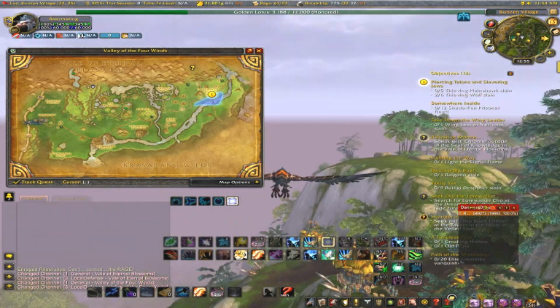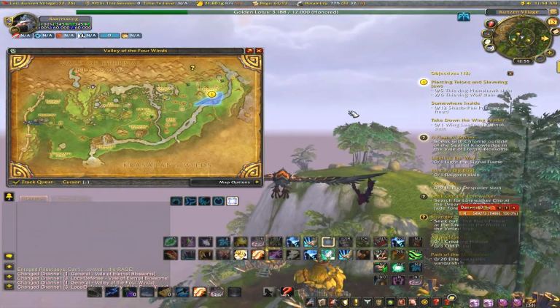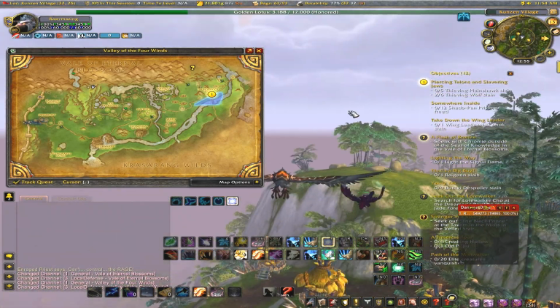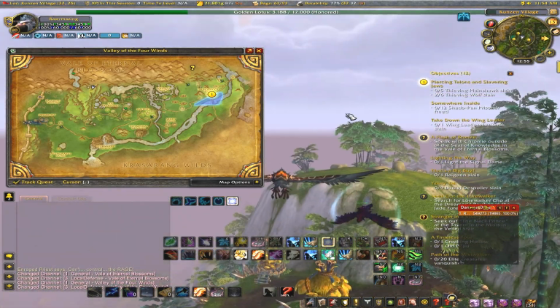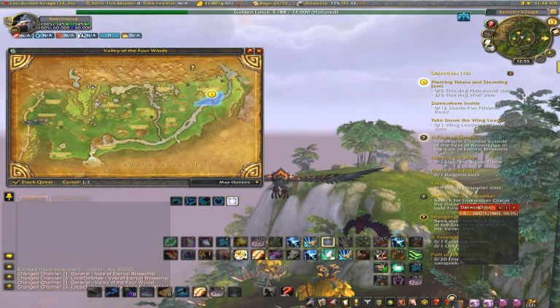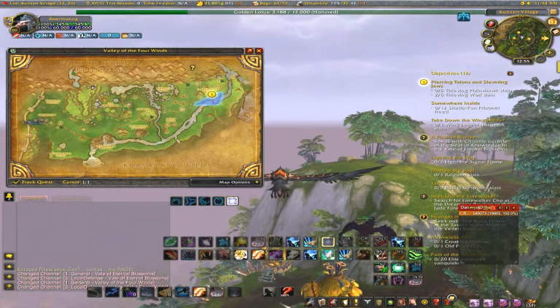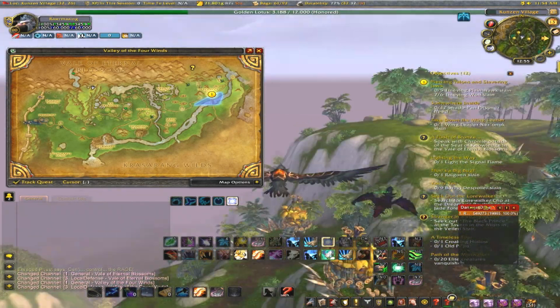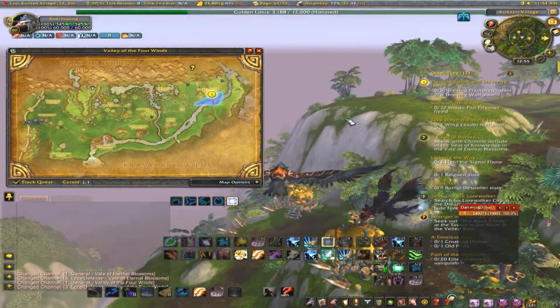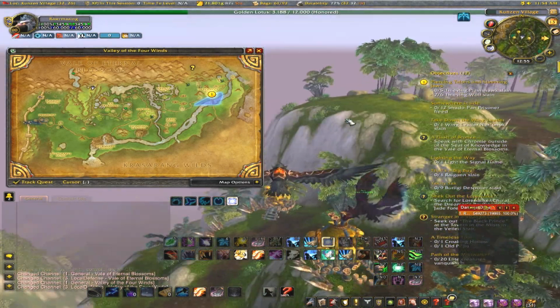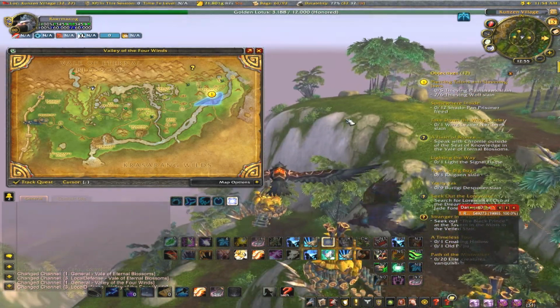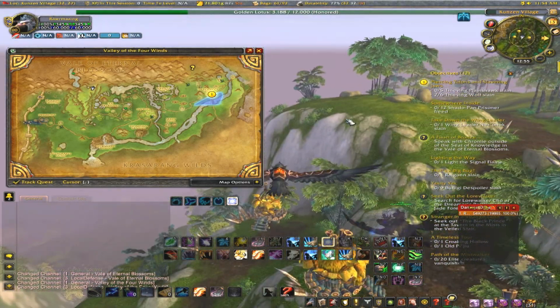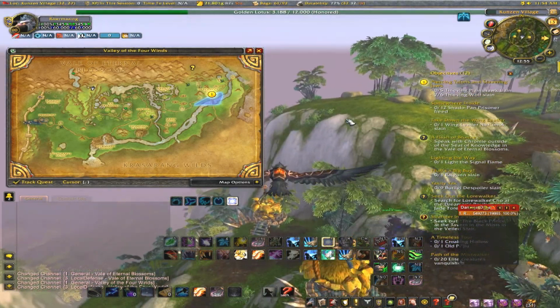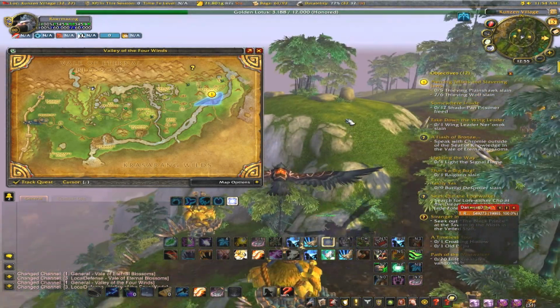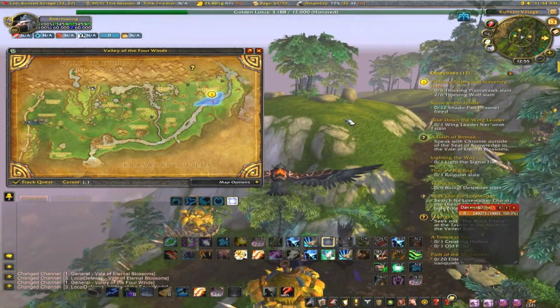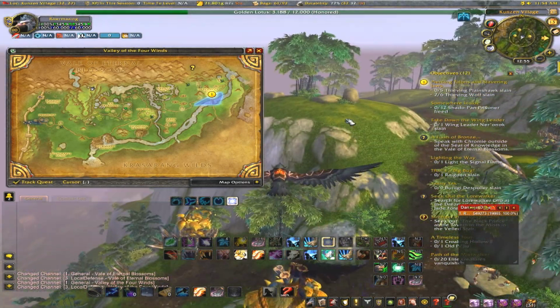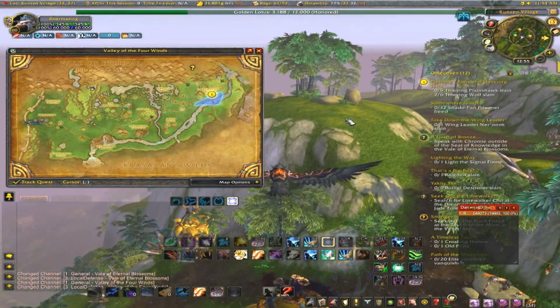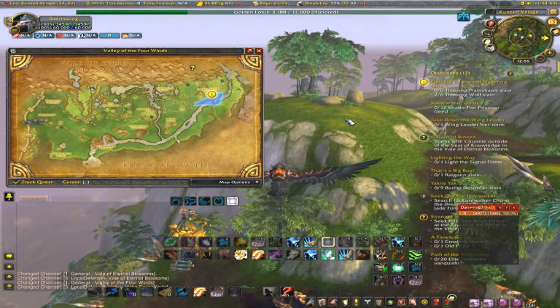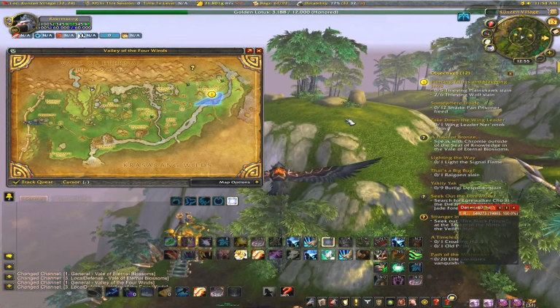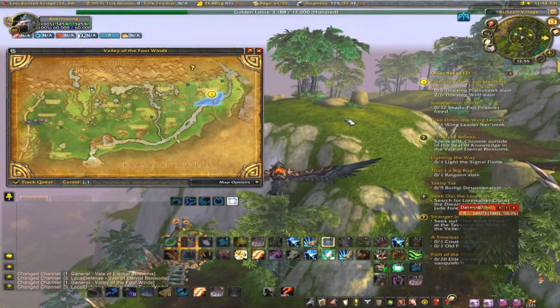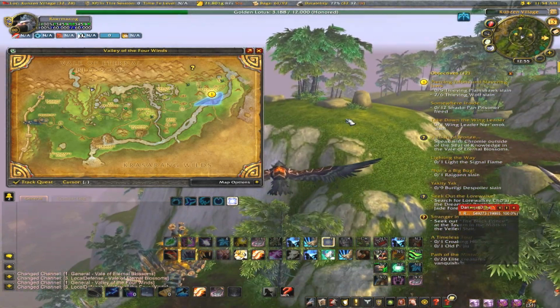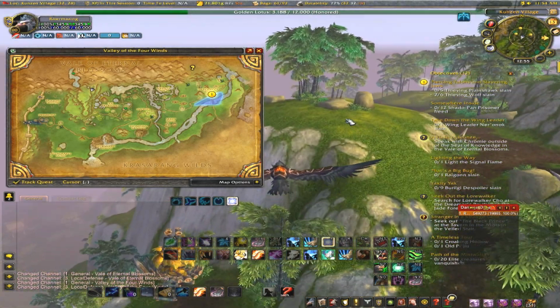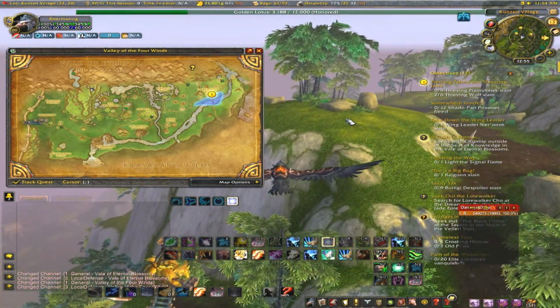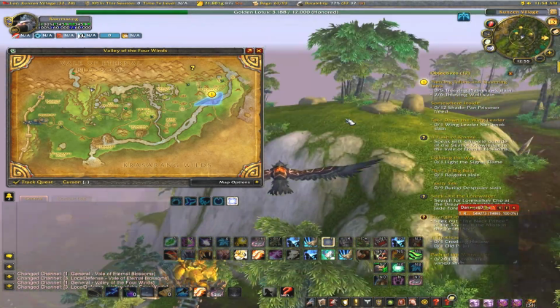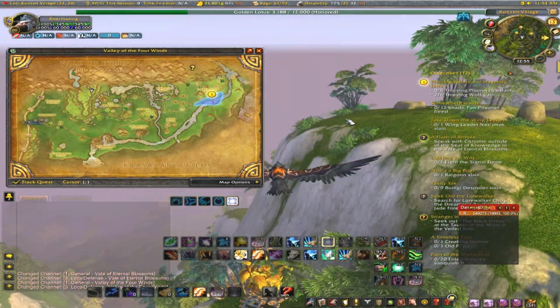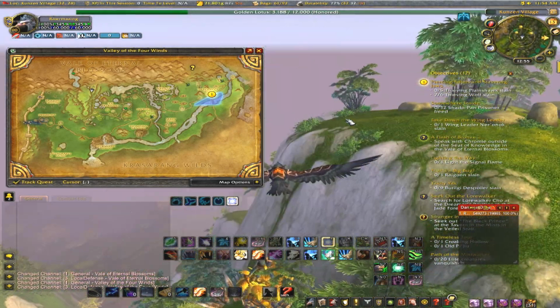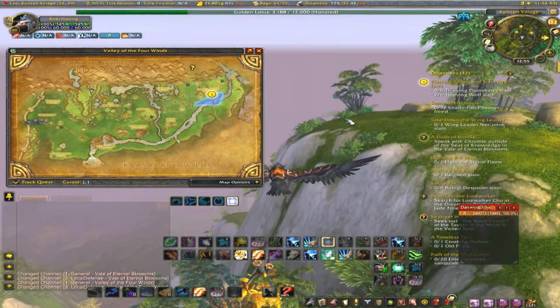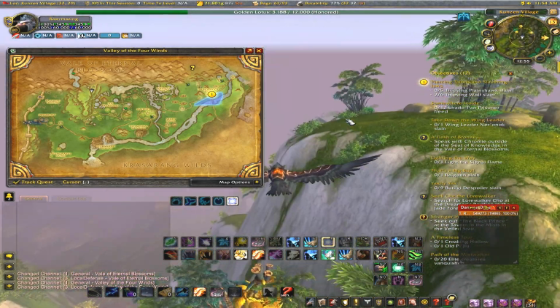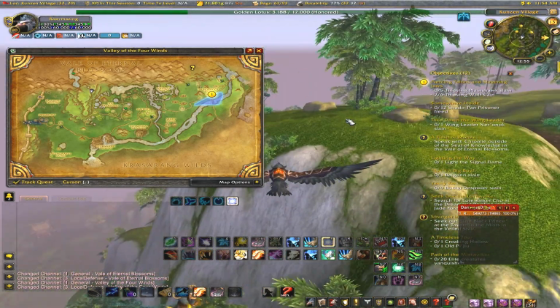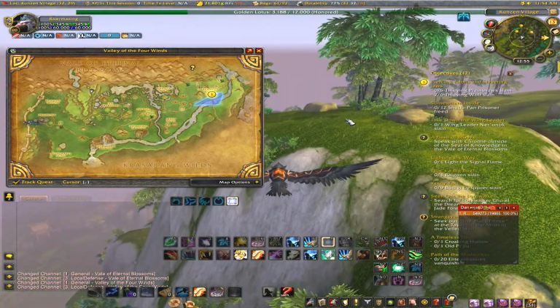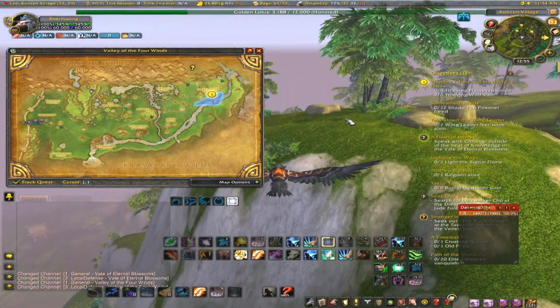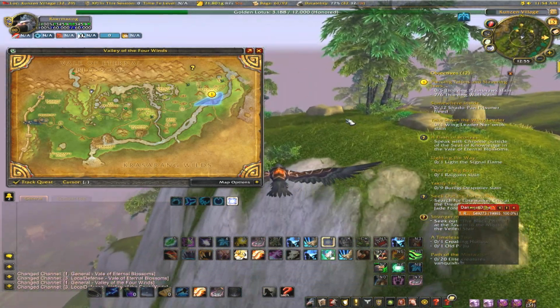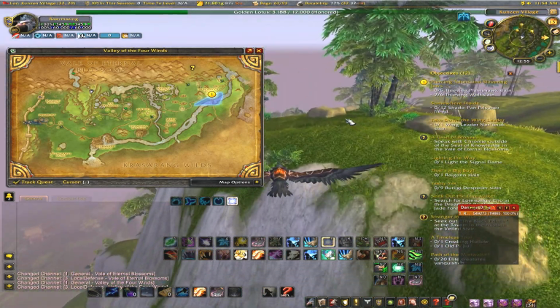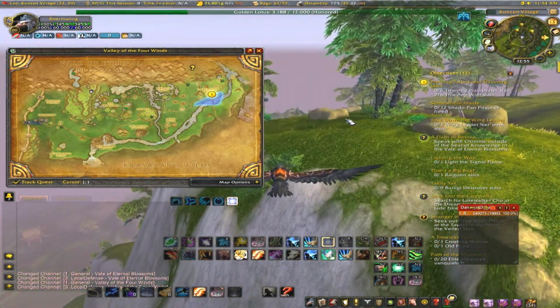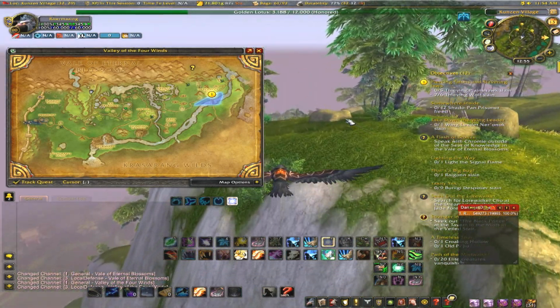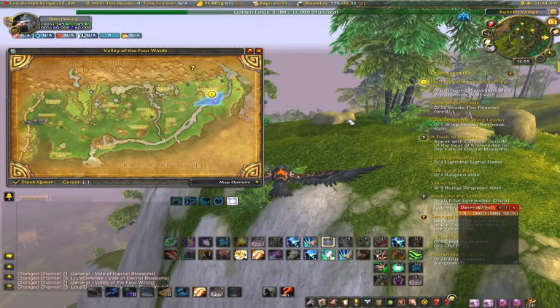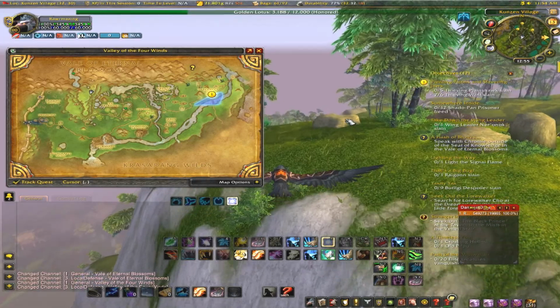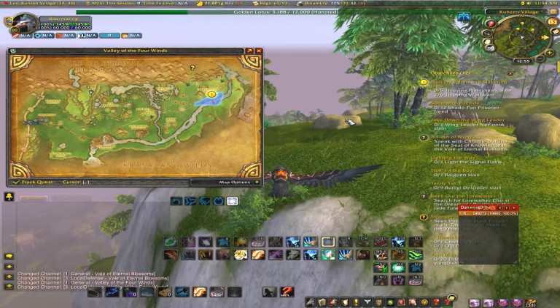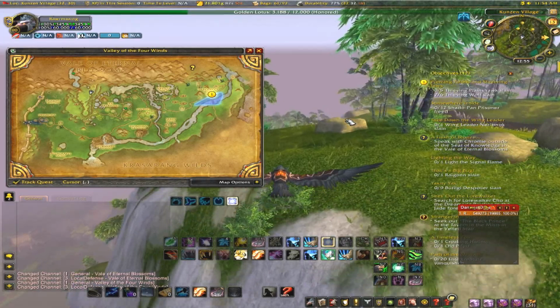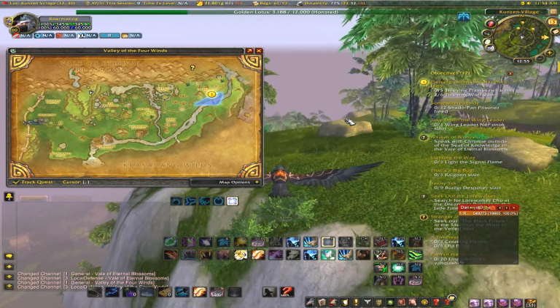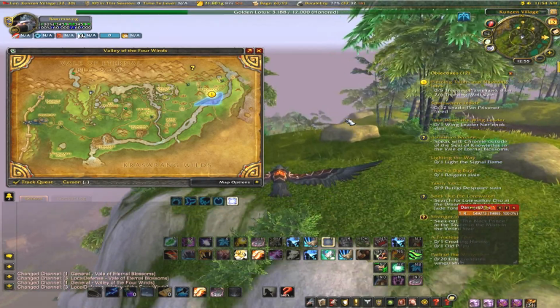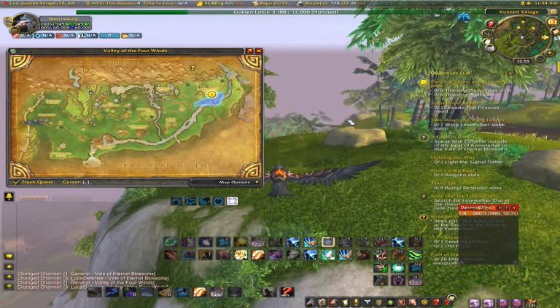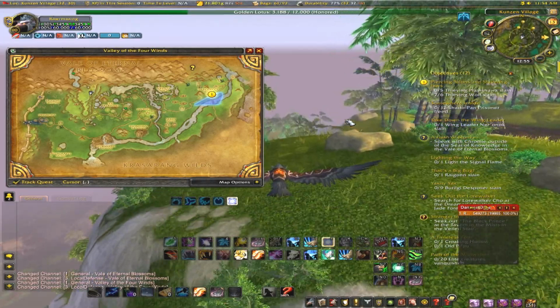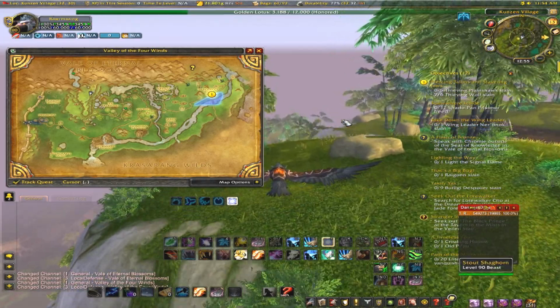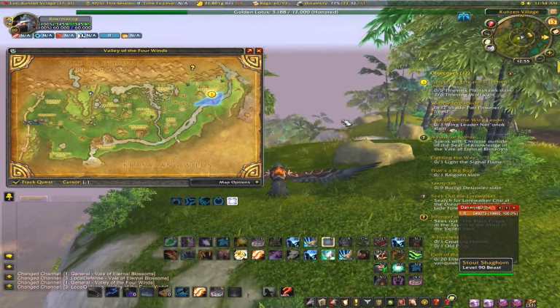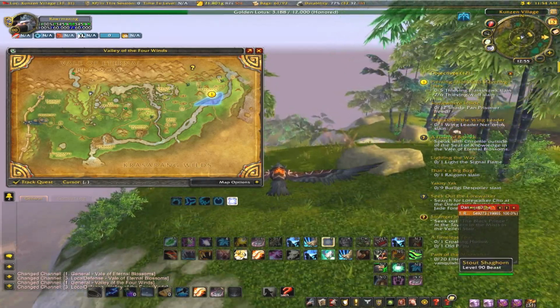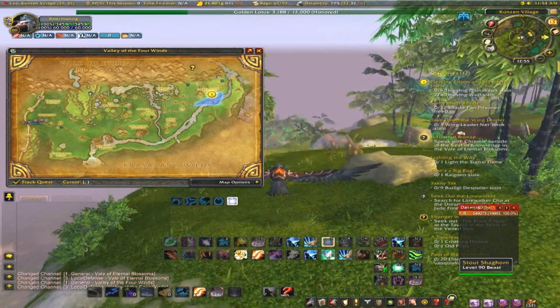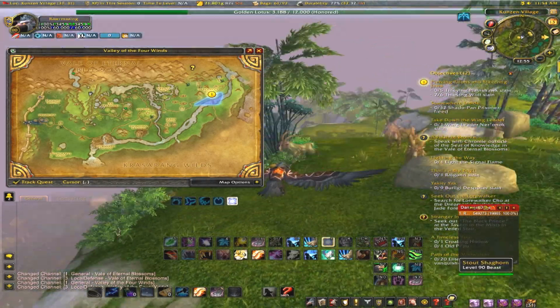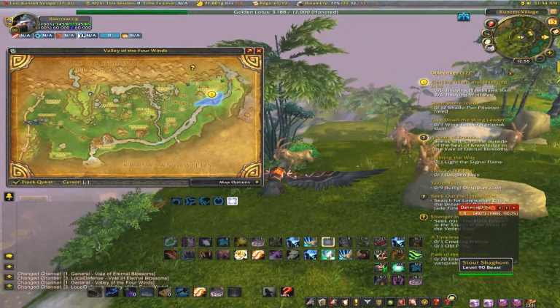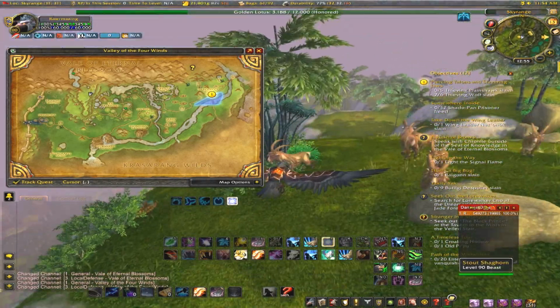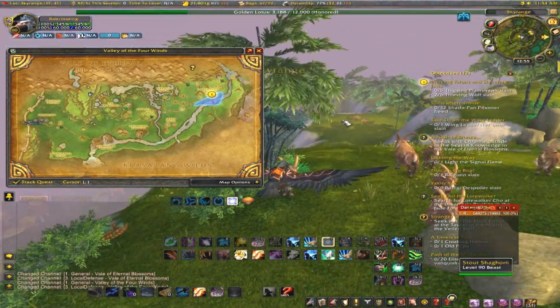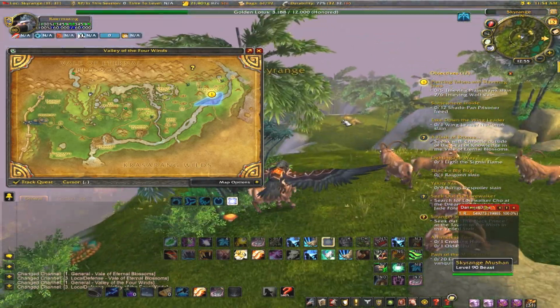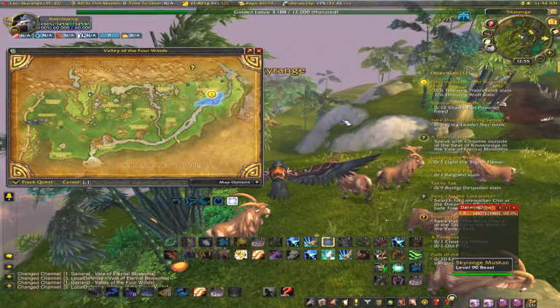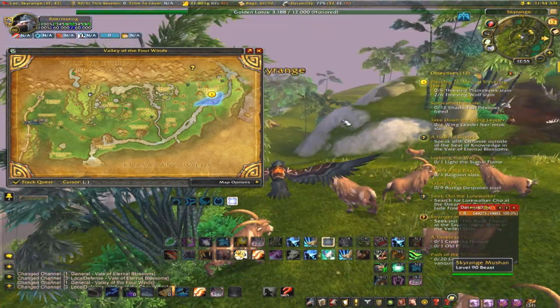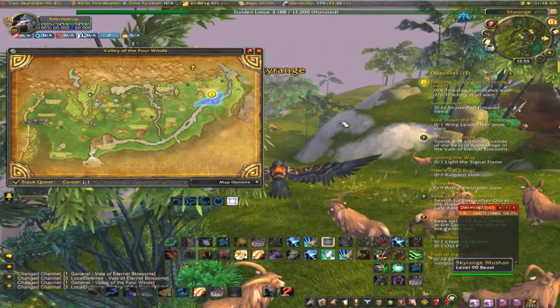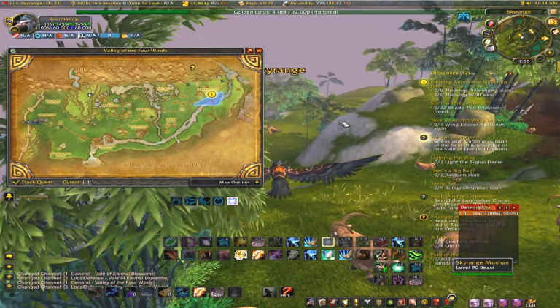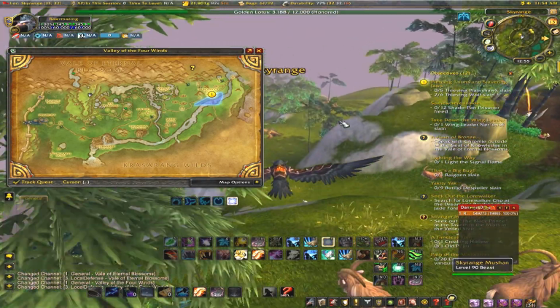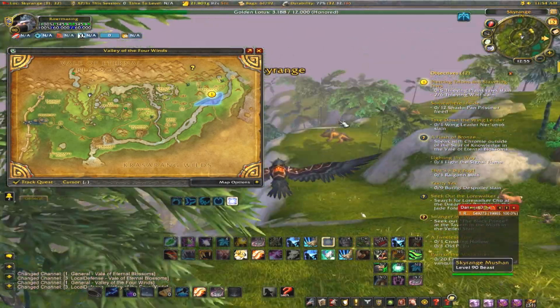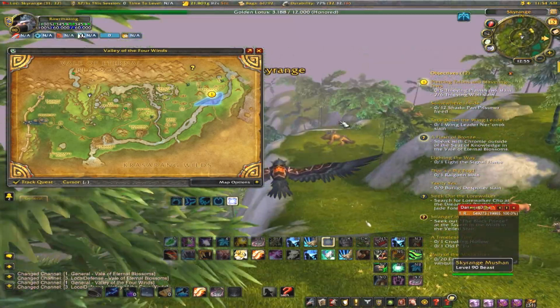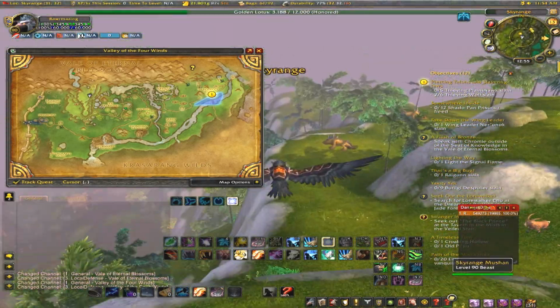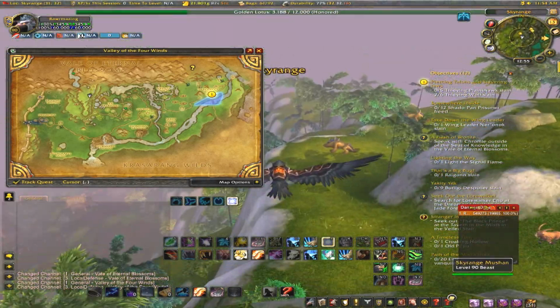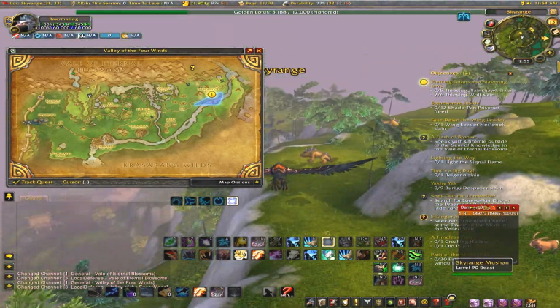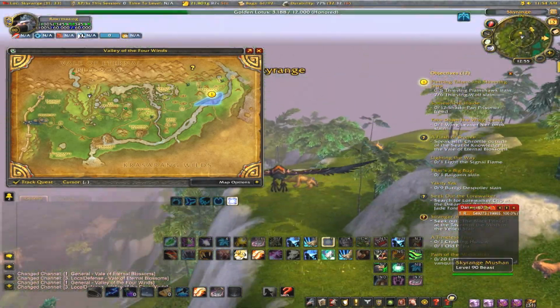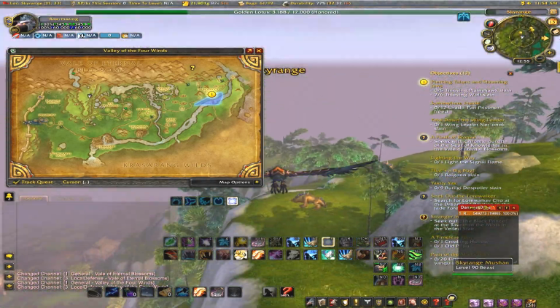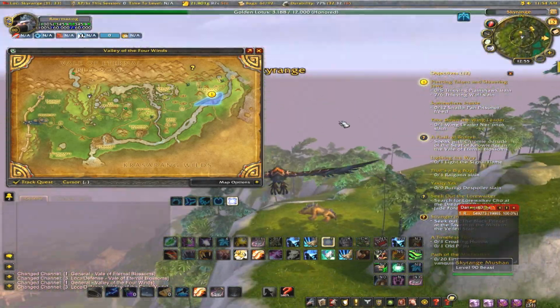I'm just going to make a quick run through. So what you can find here: you can find Gold Lotus, Green Tea Leaf, and Ghost Iron Ore.